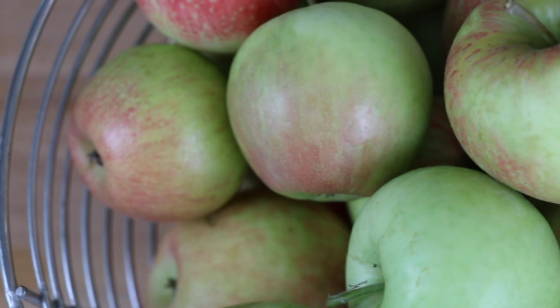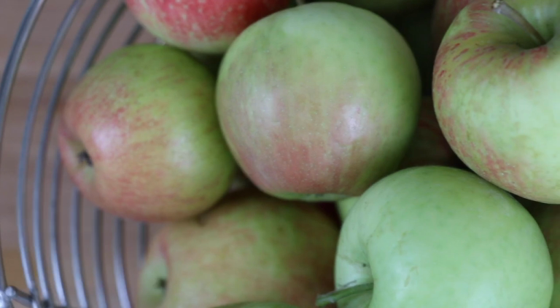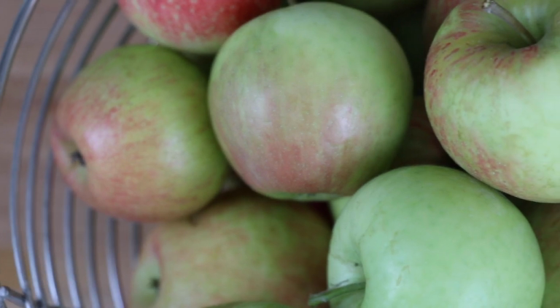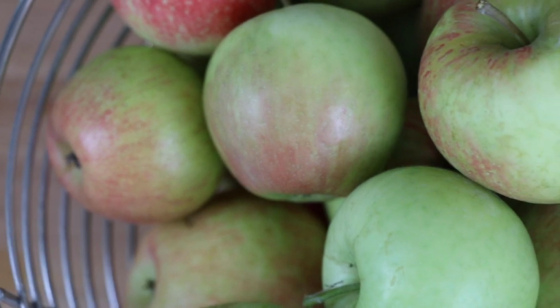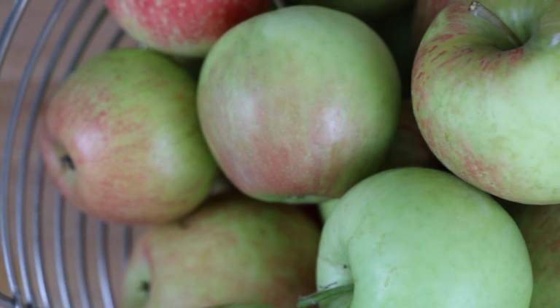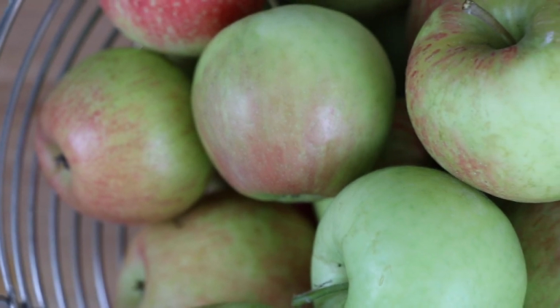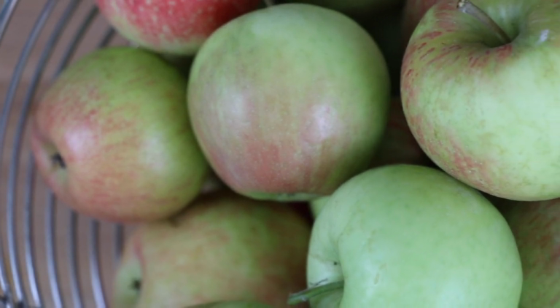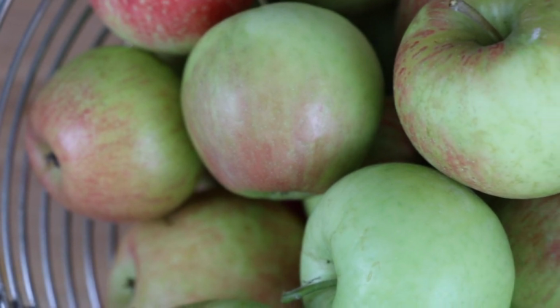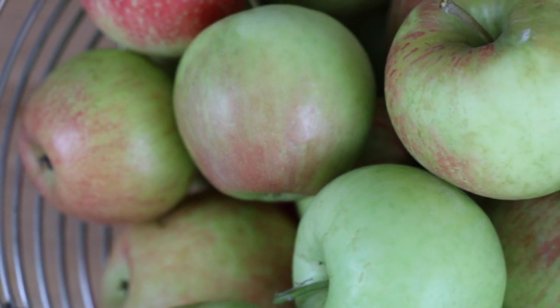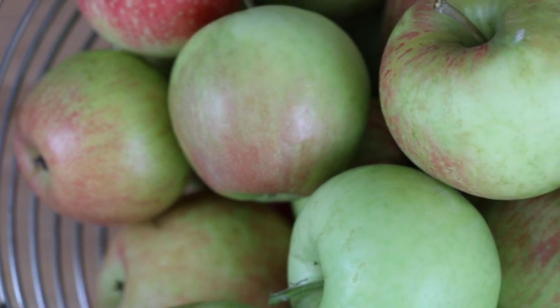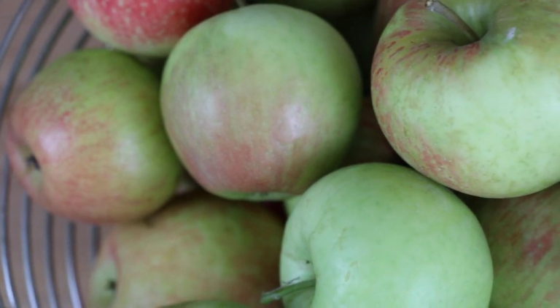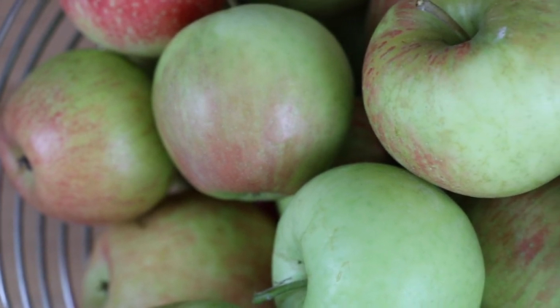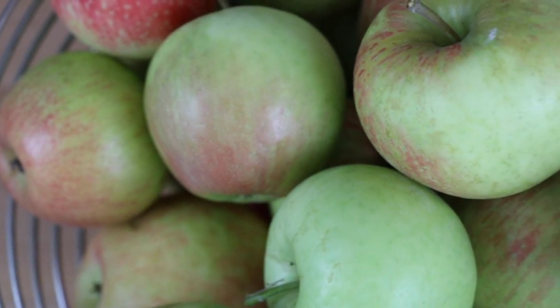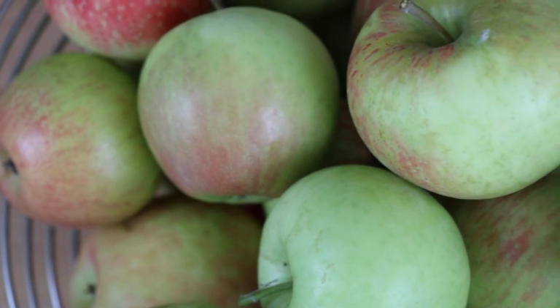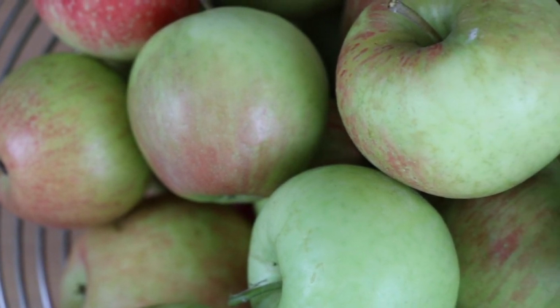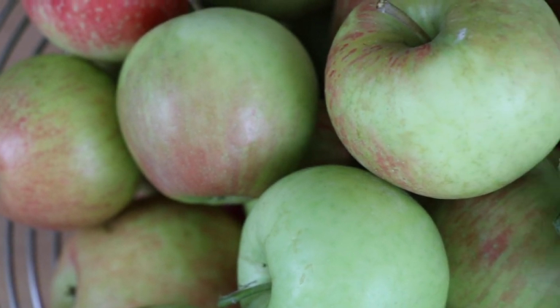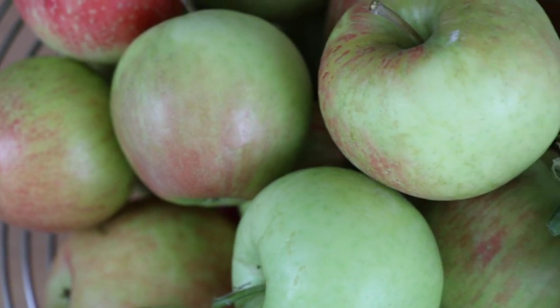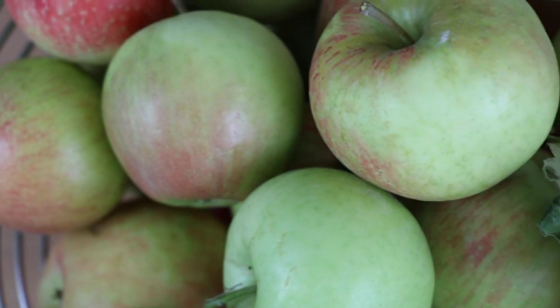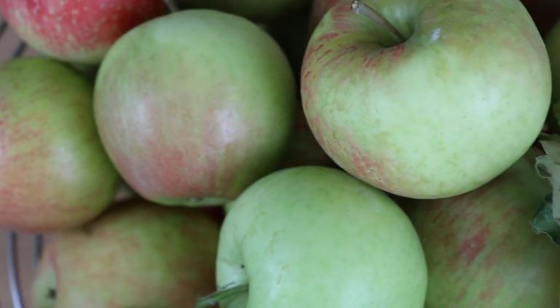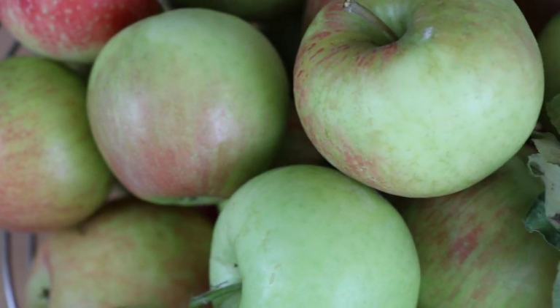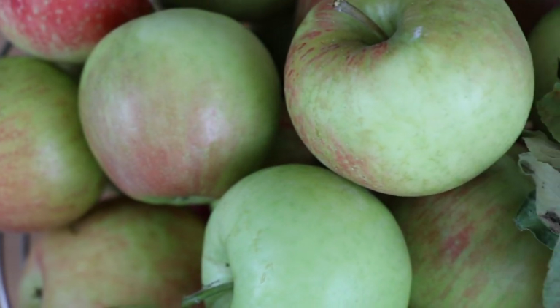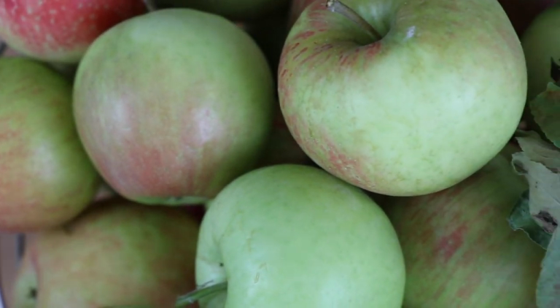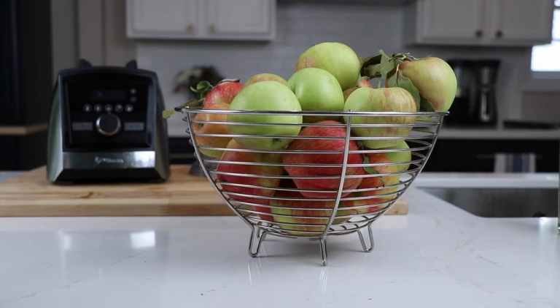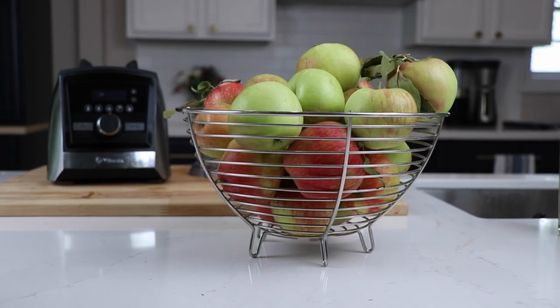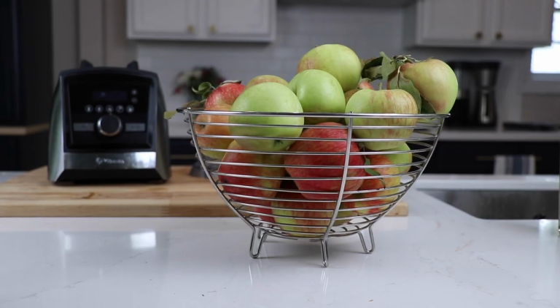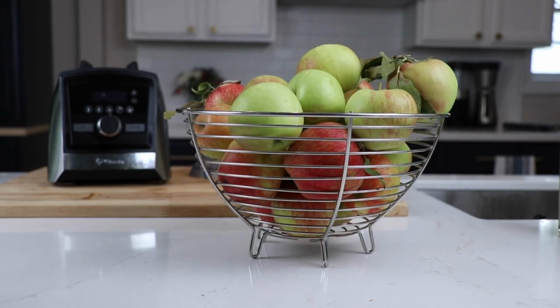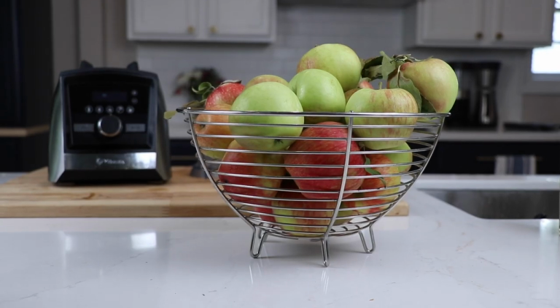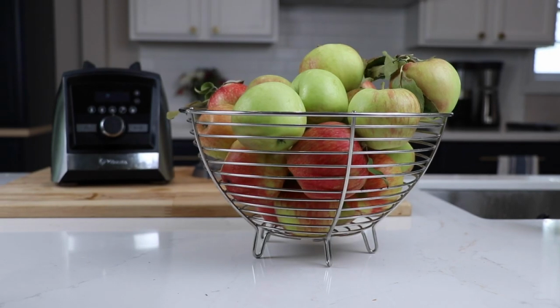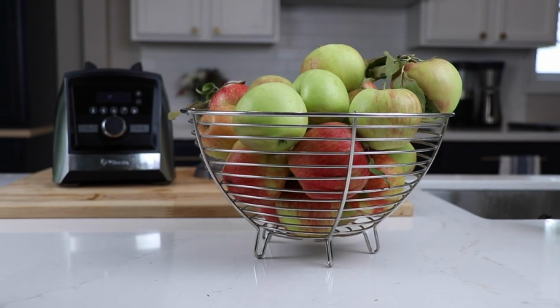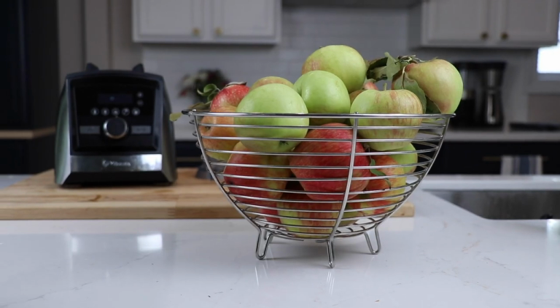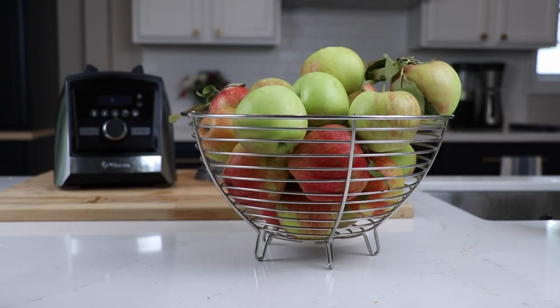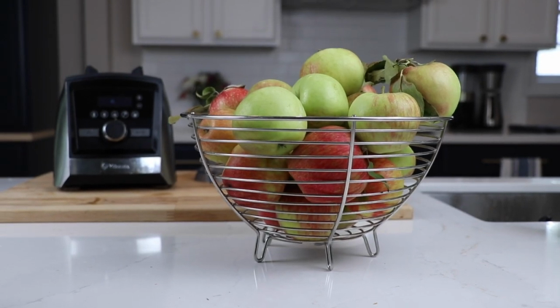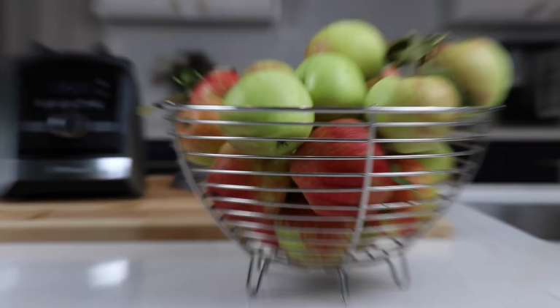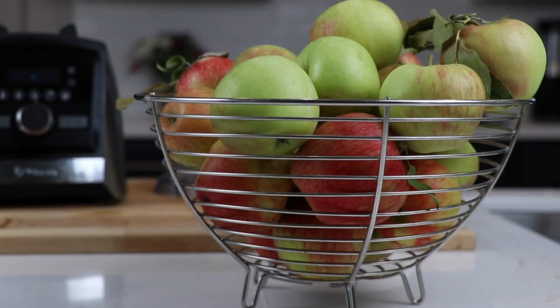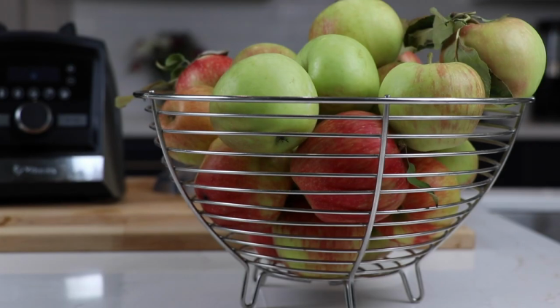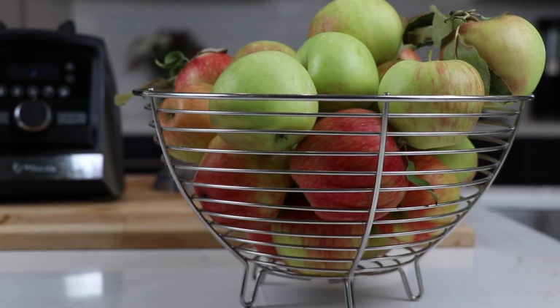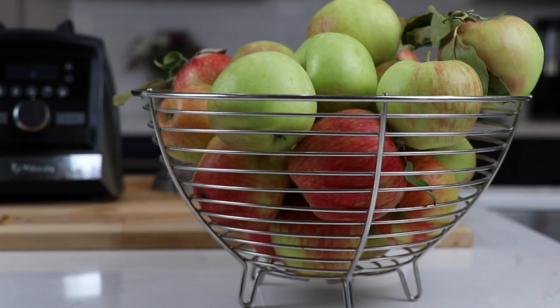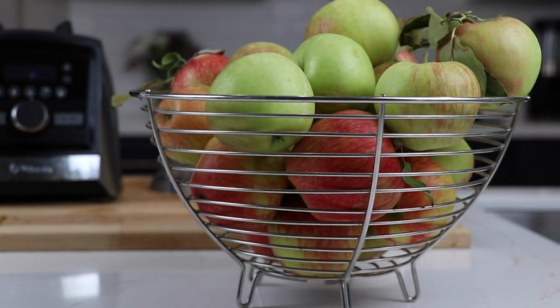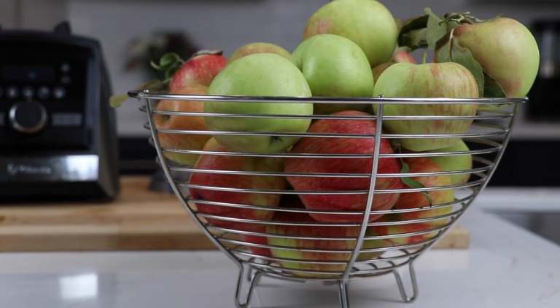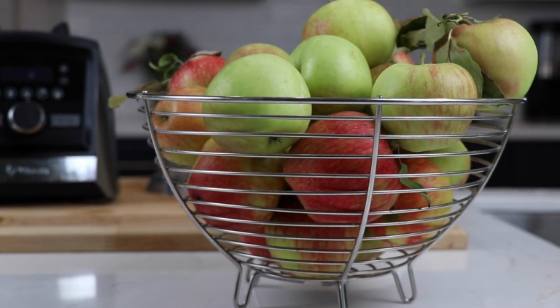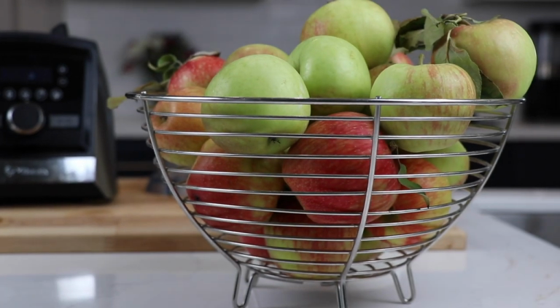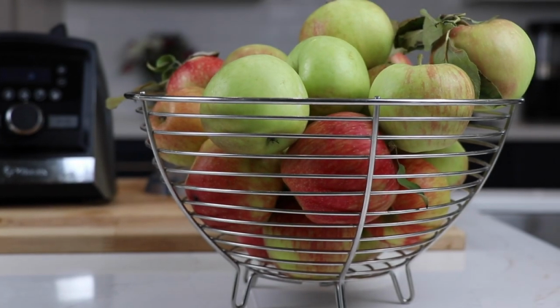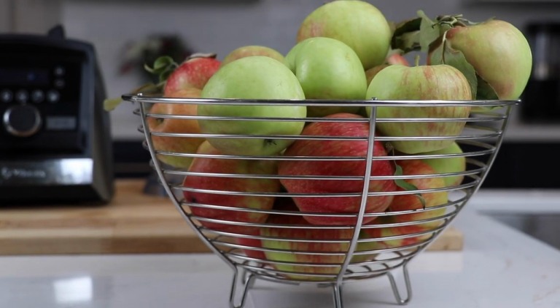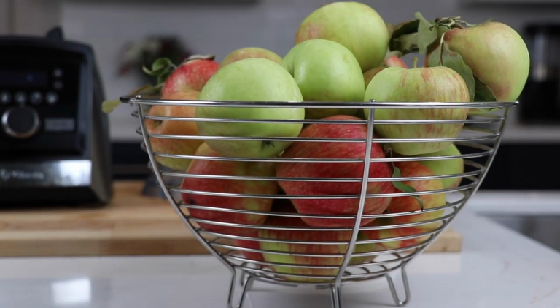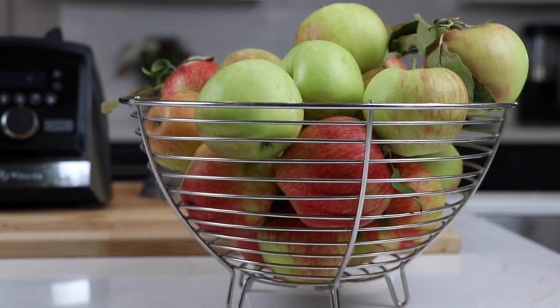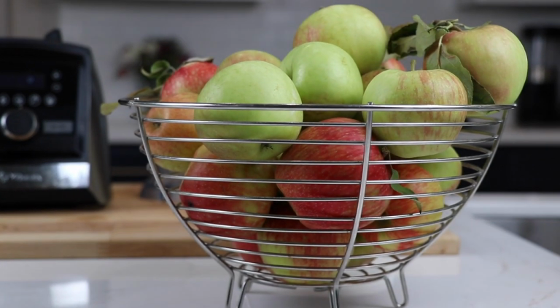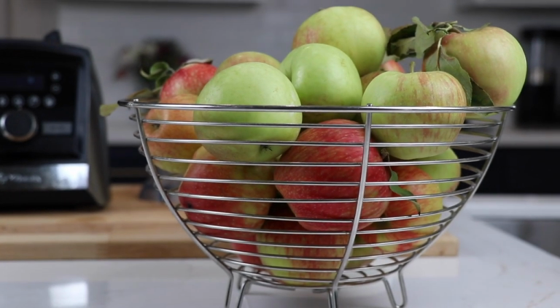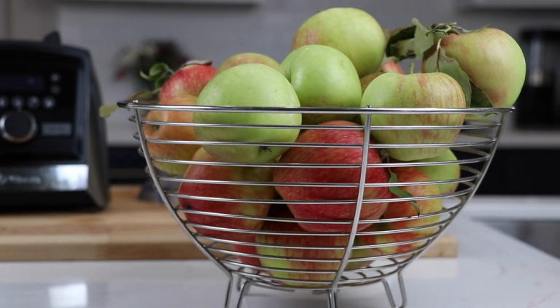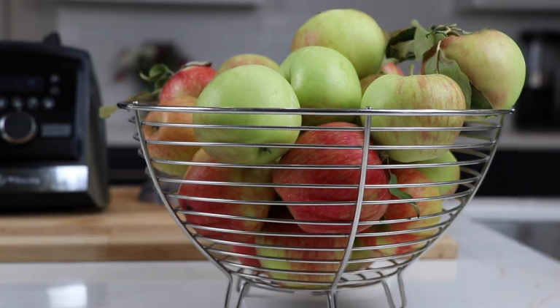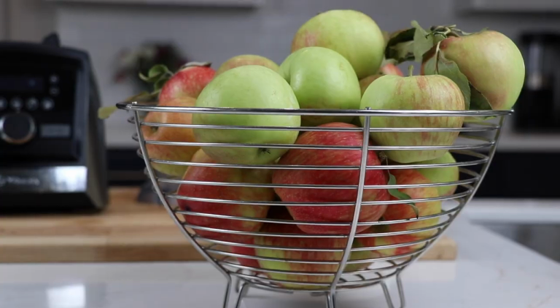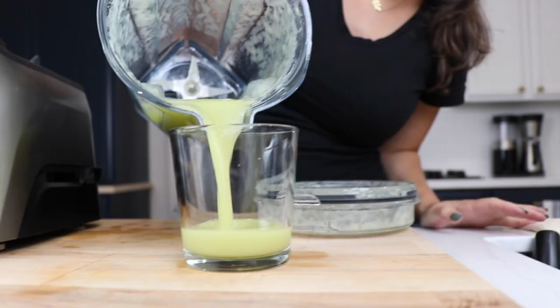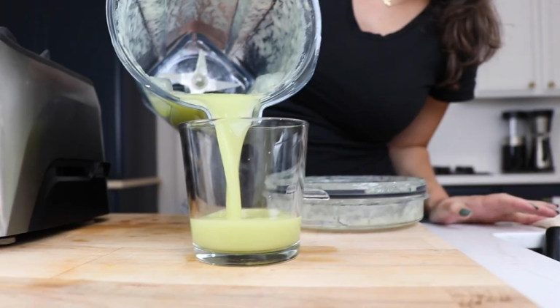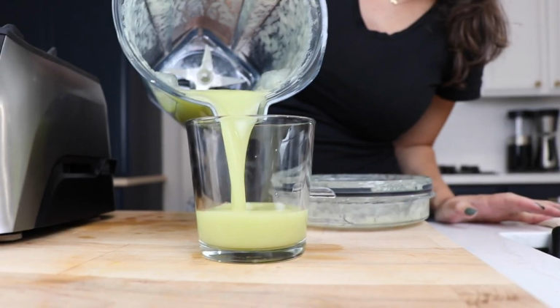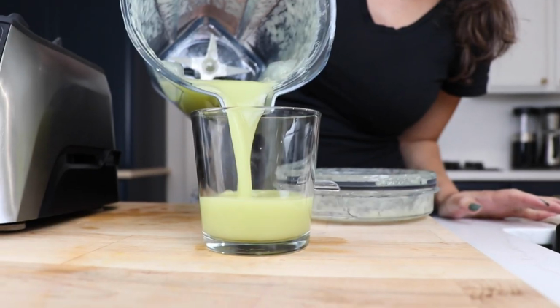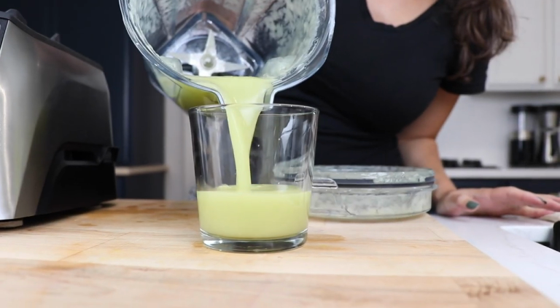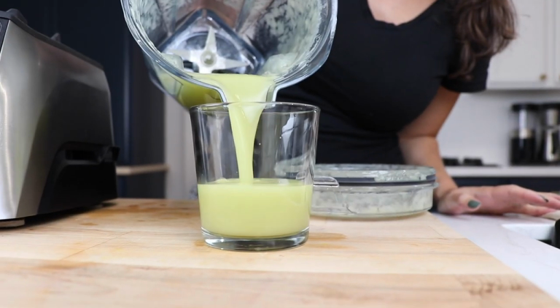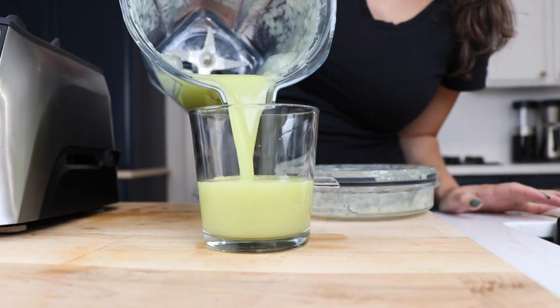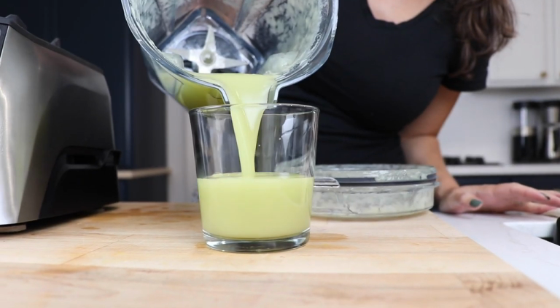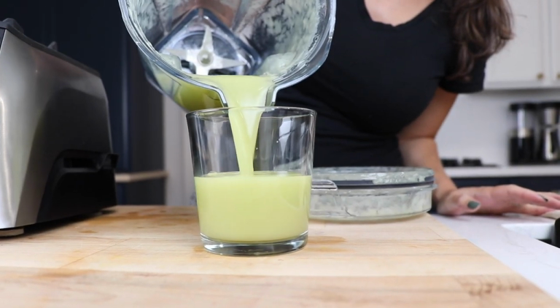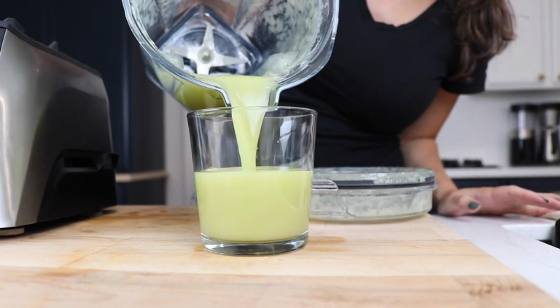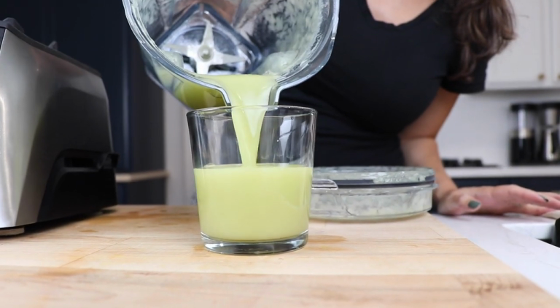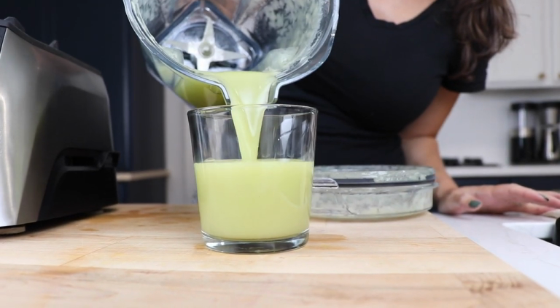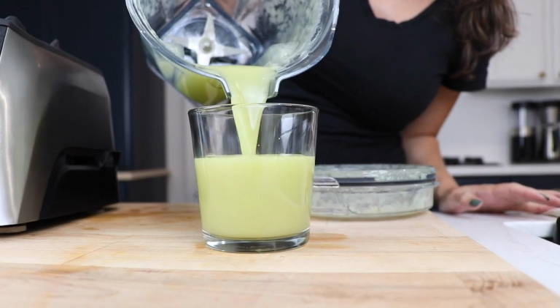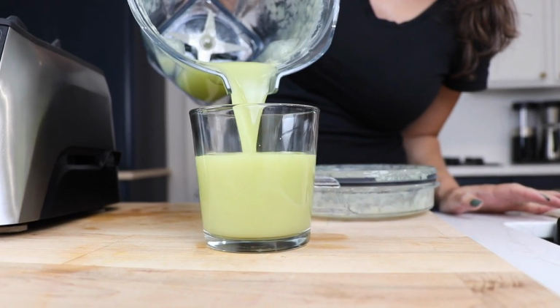Hey guys, today we're using our Vitamix to get rid of those extra apples that we picked at the orchard. First one, we're going to make apple juice.